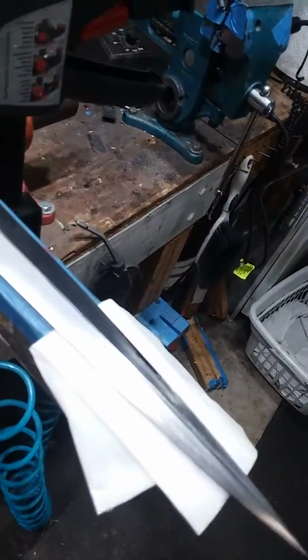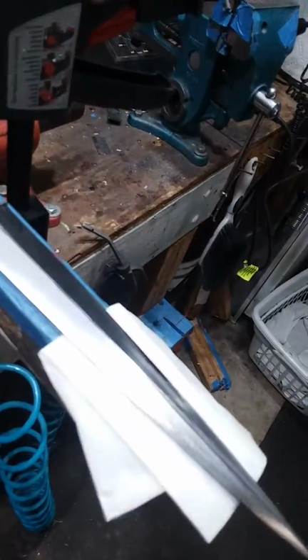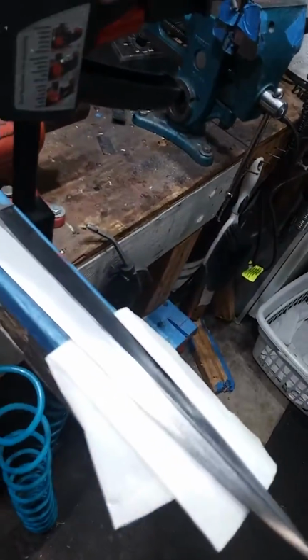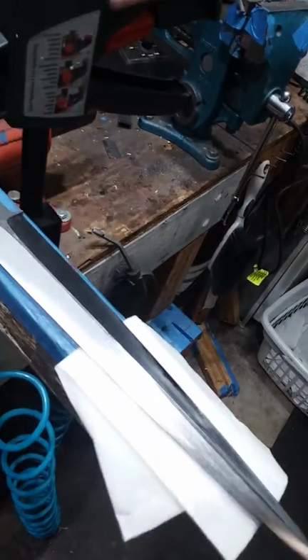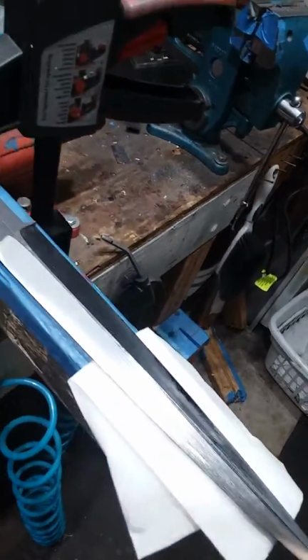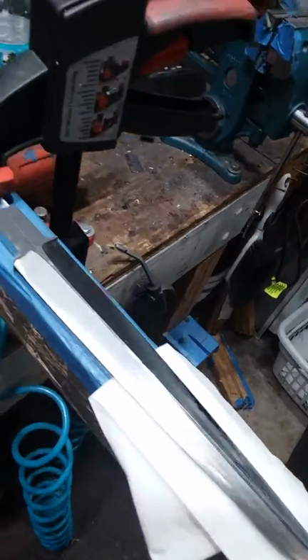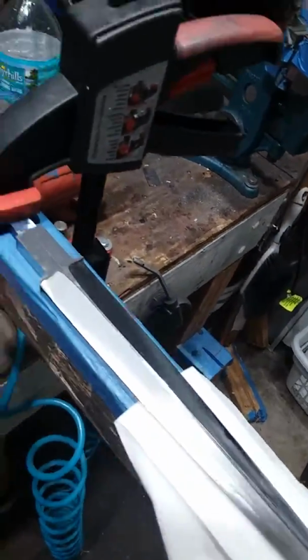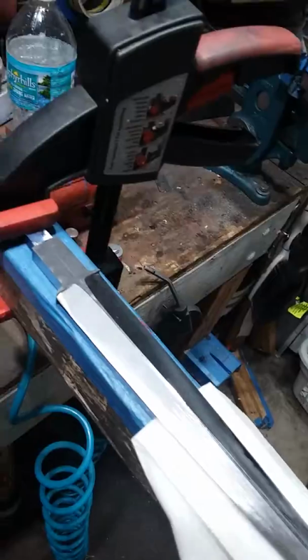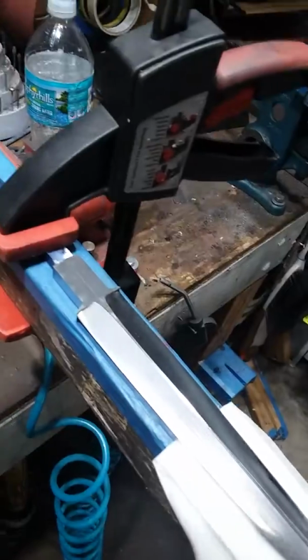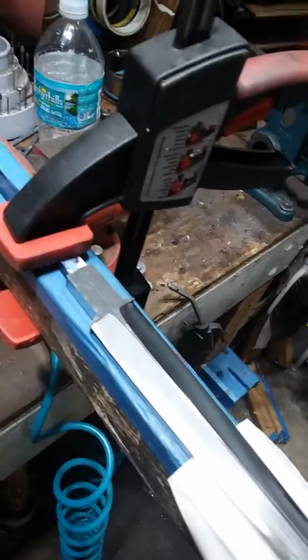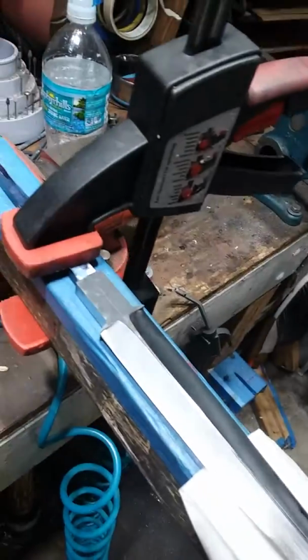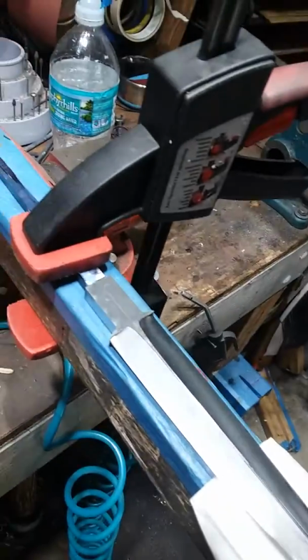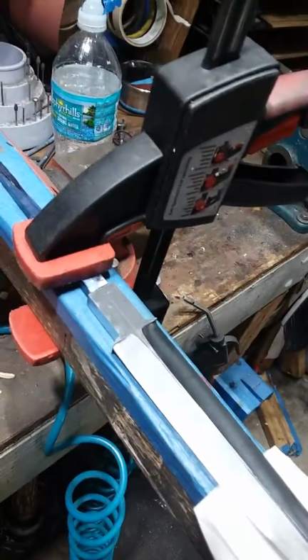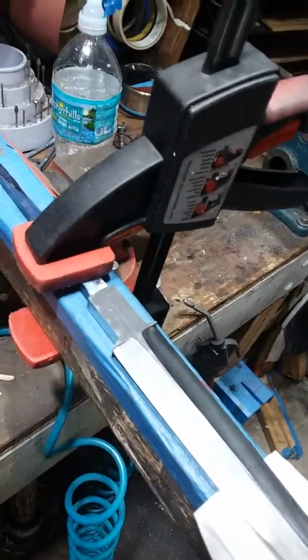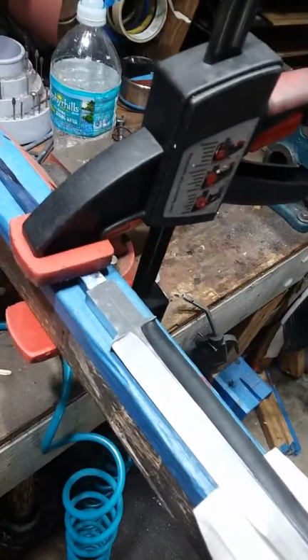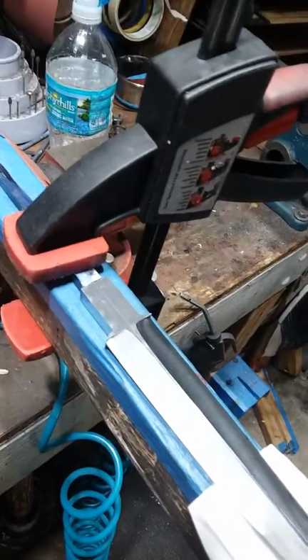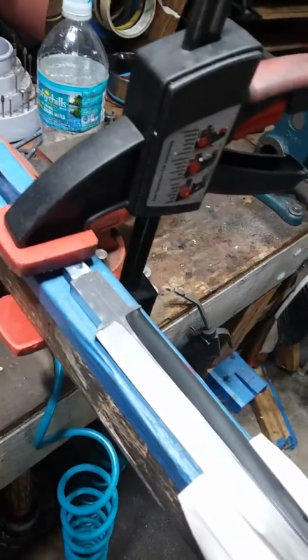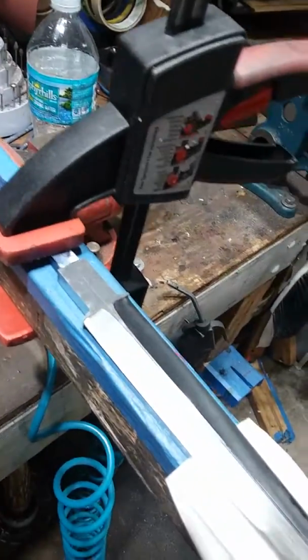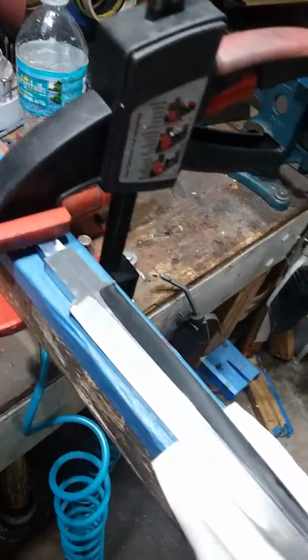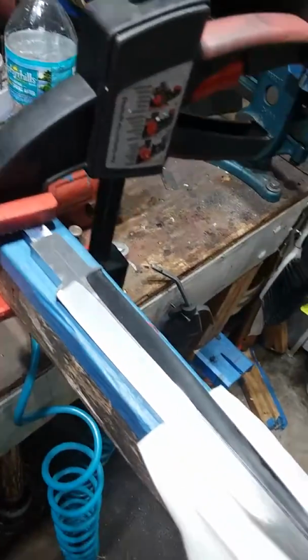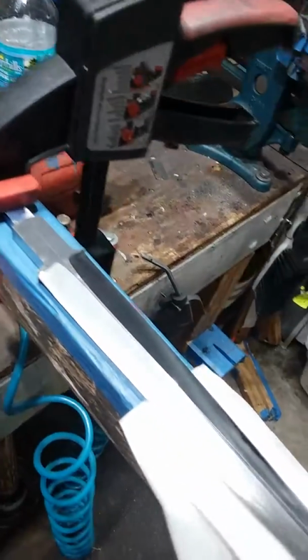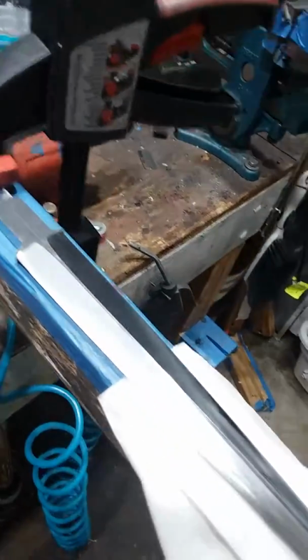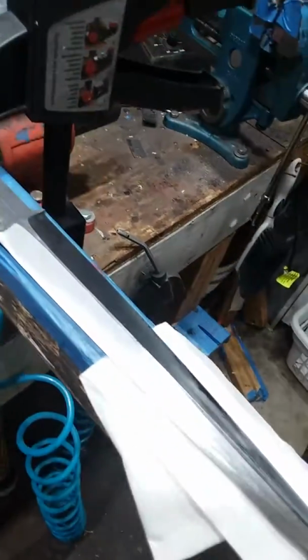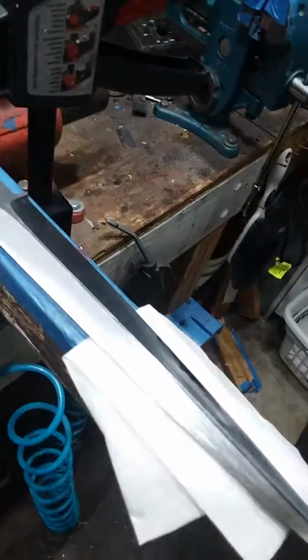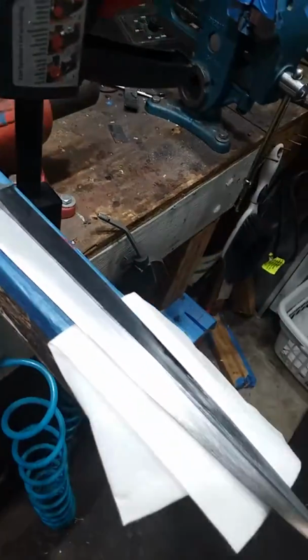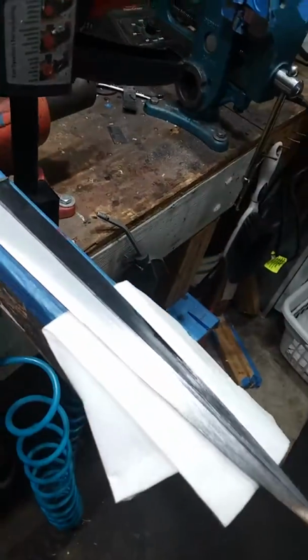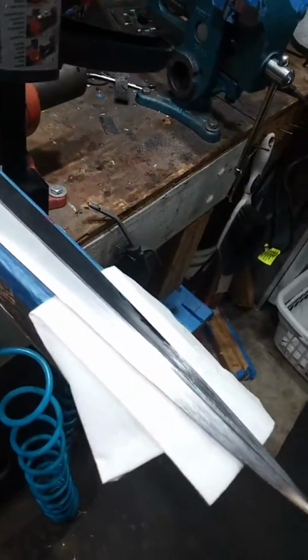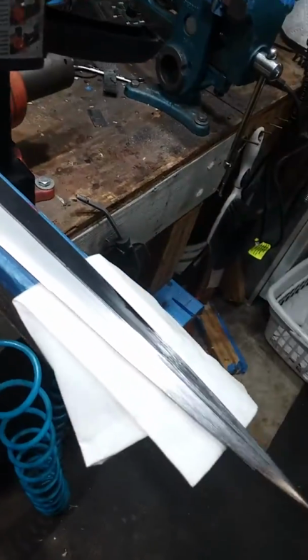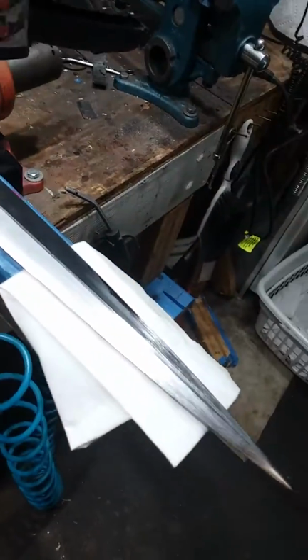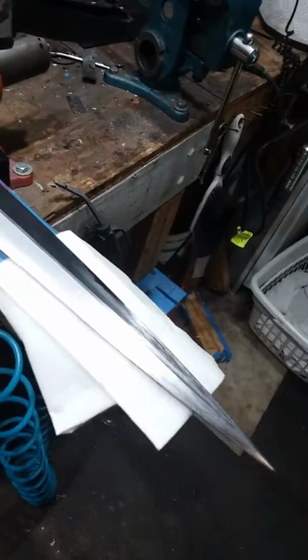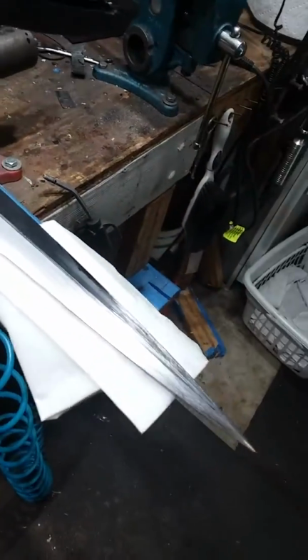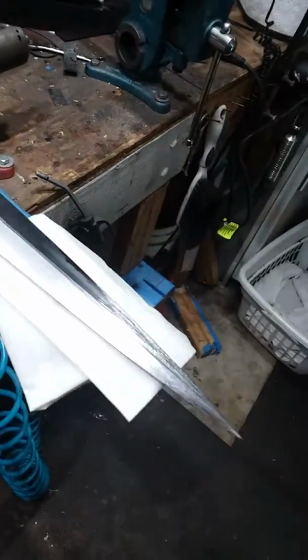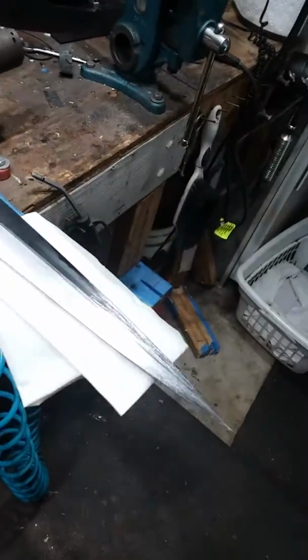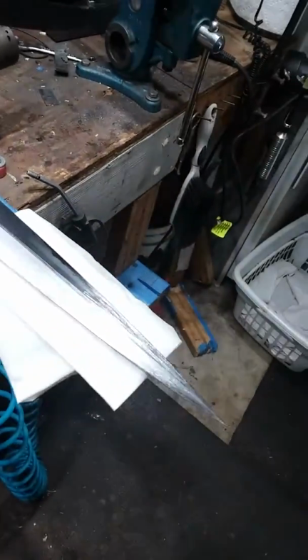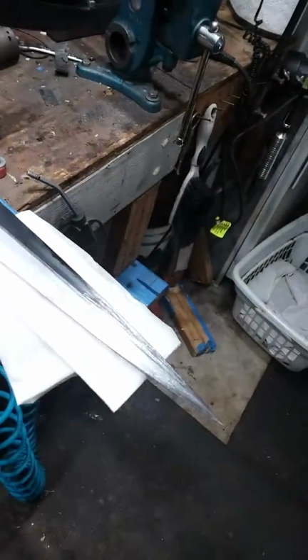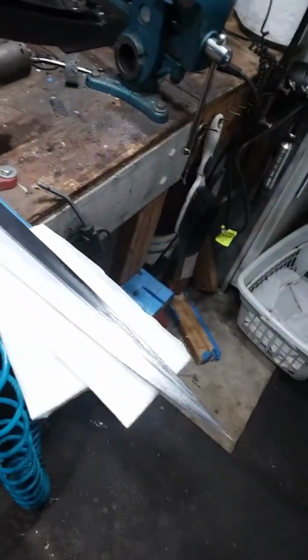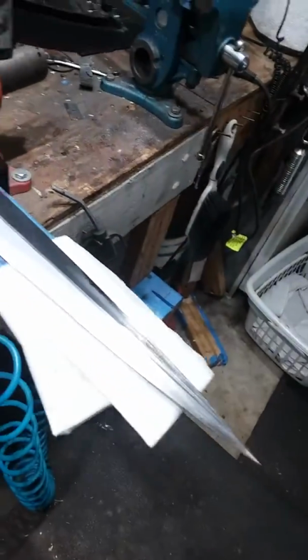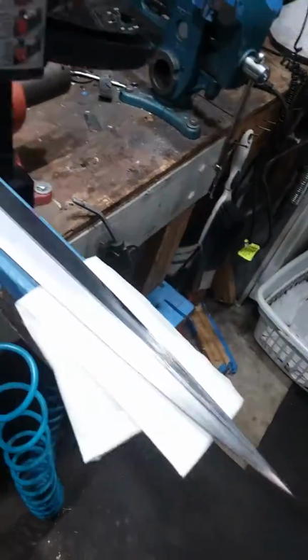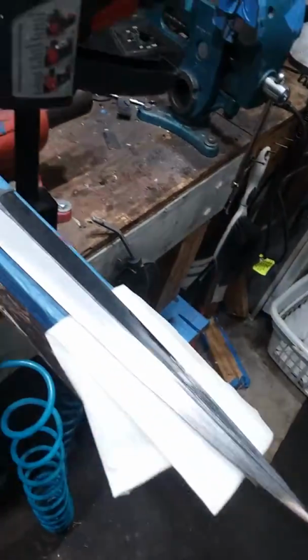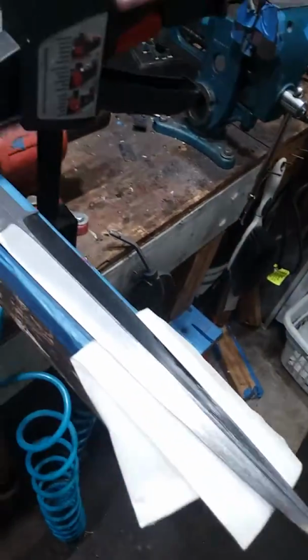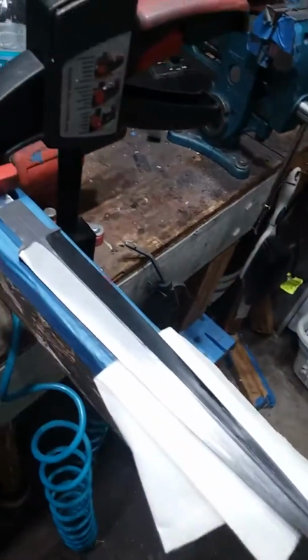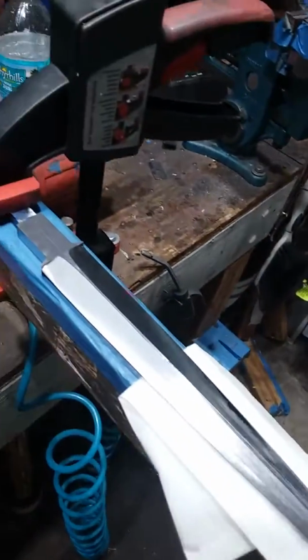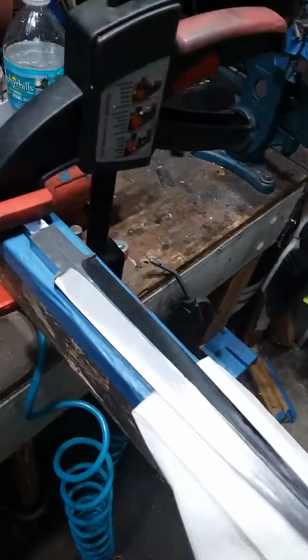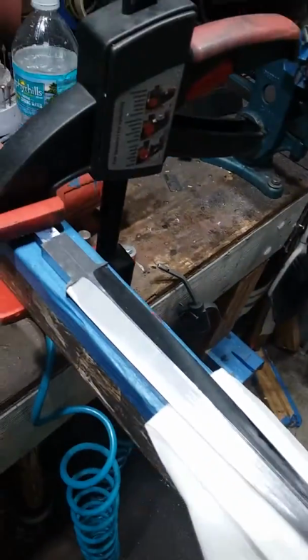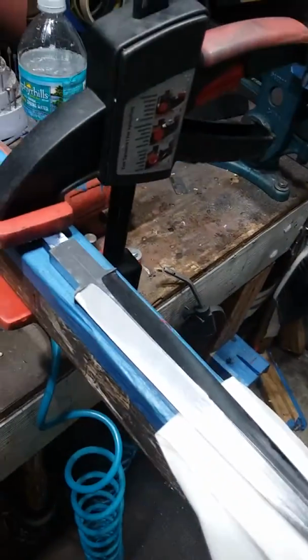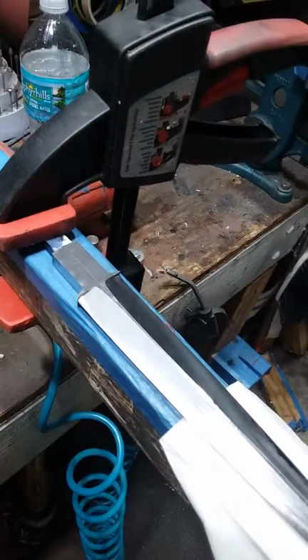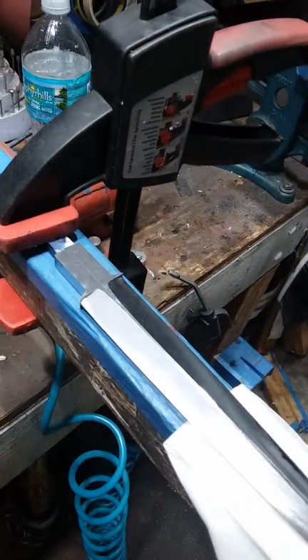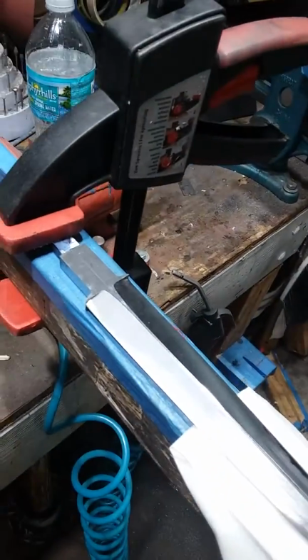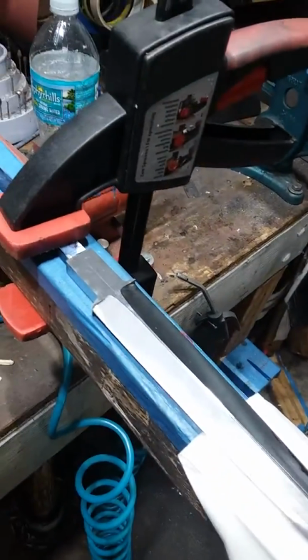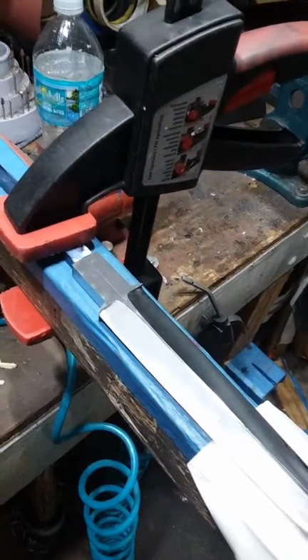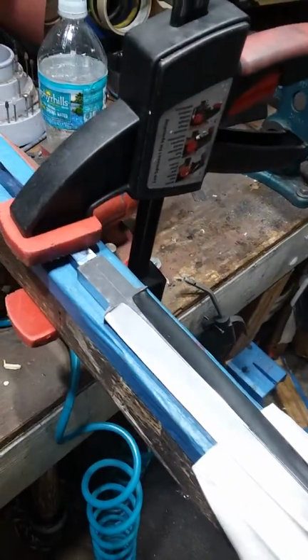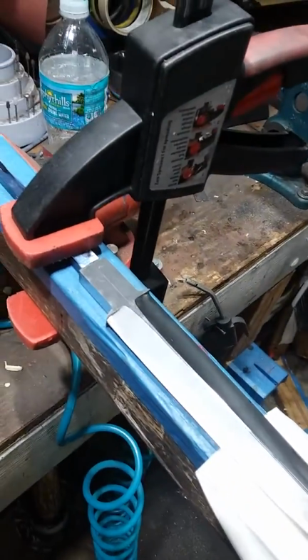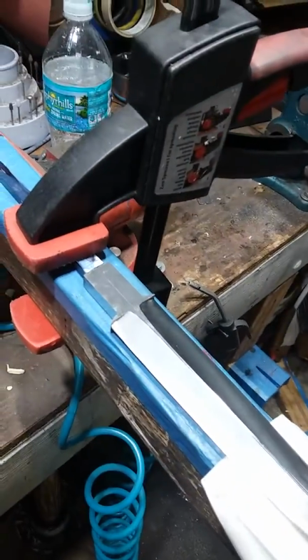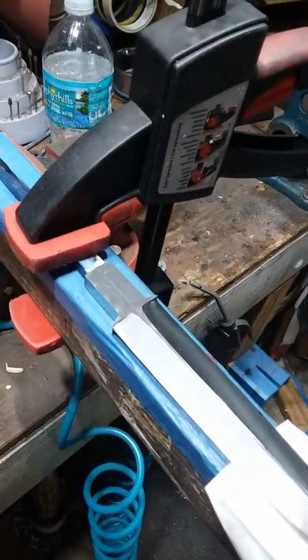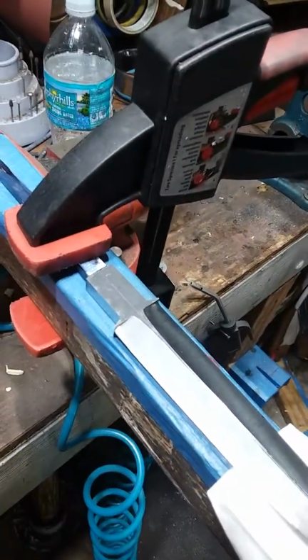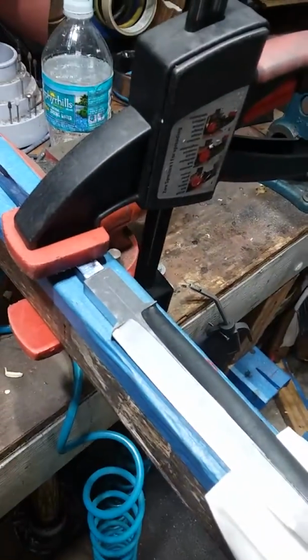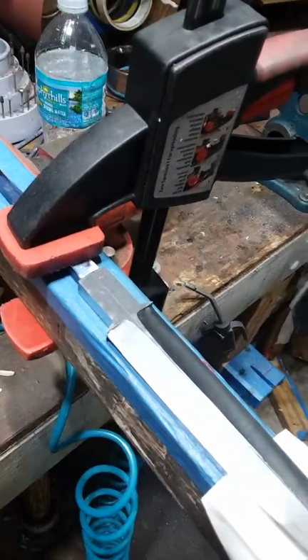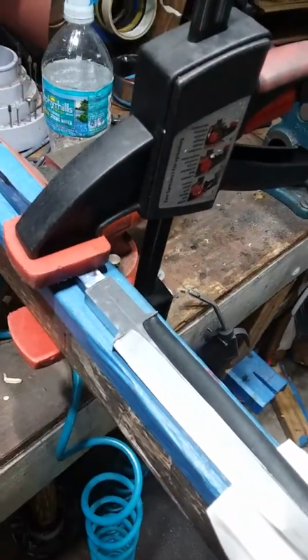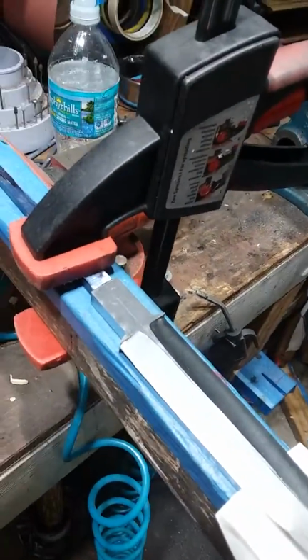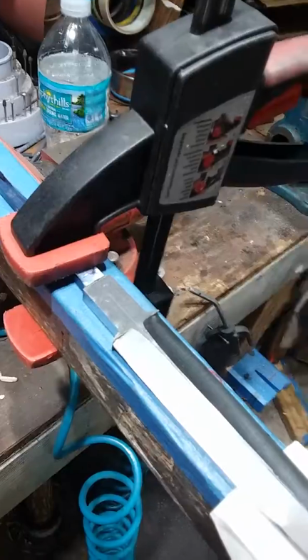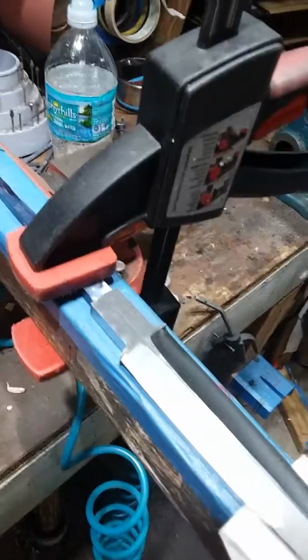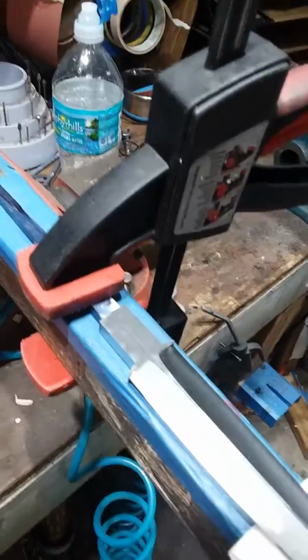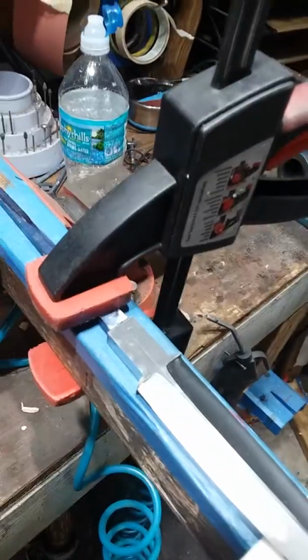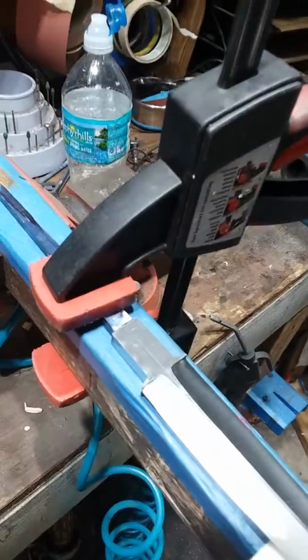Very nice knife, I'm very impressed with it. Even though it's not done yet, it's still very intriguing.